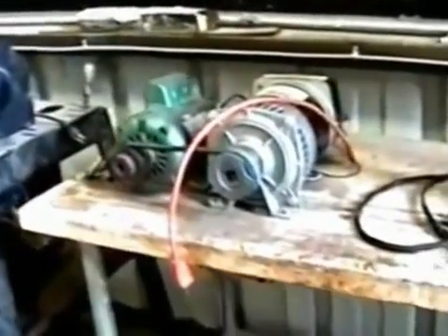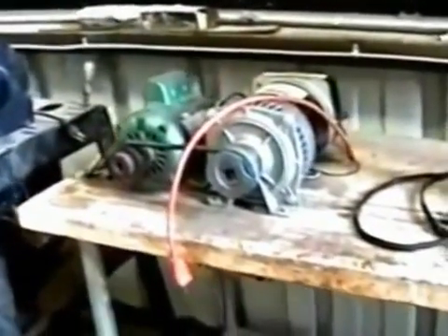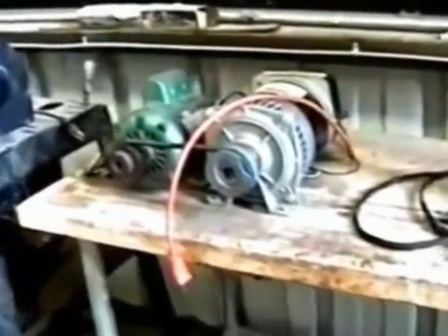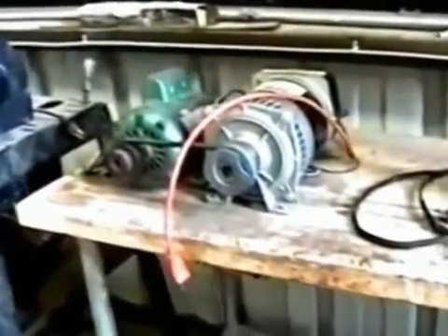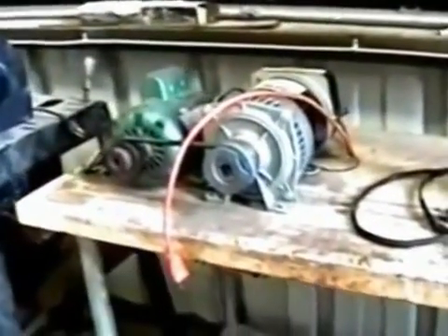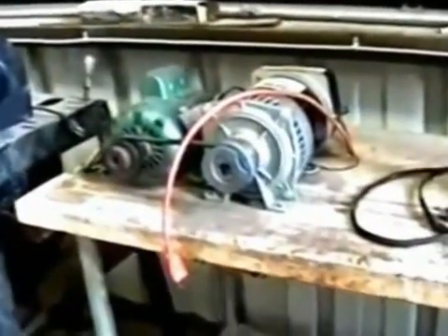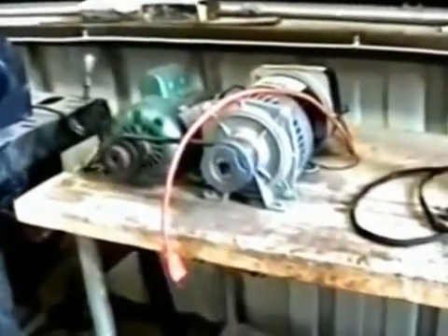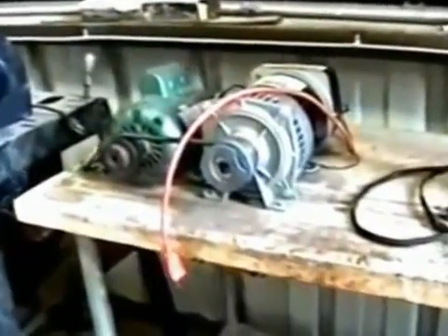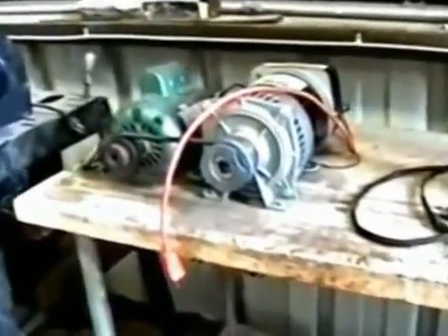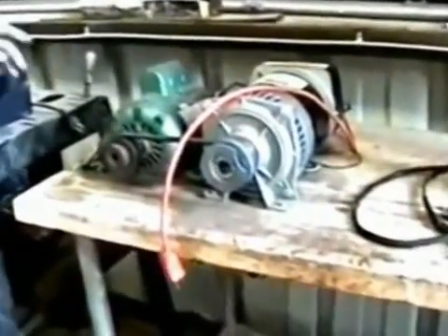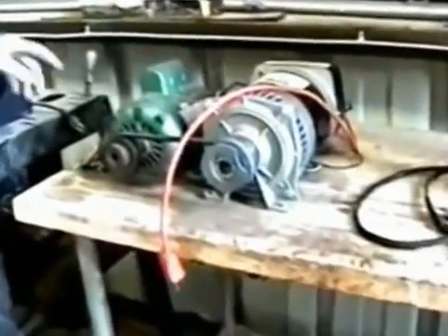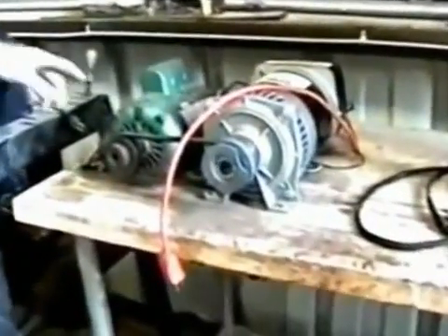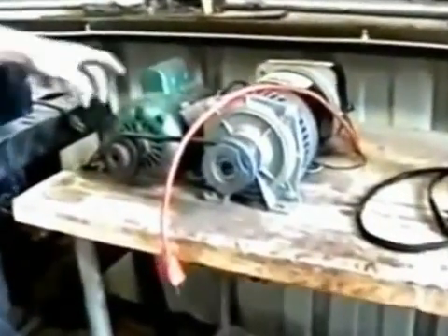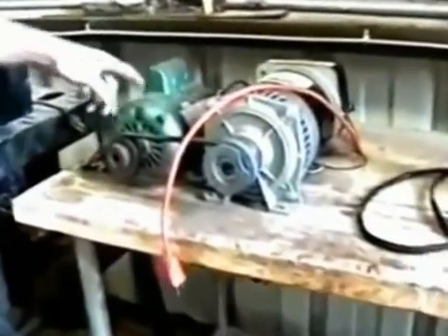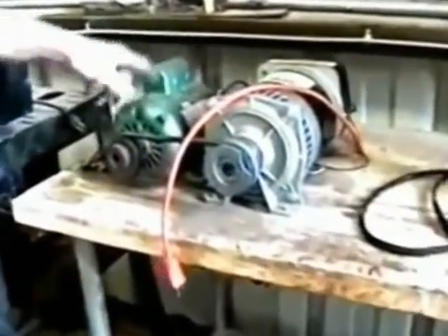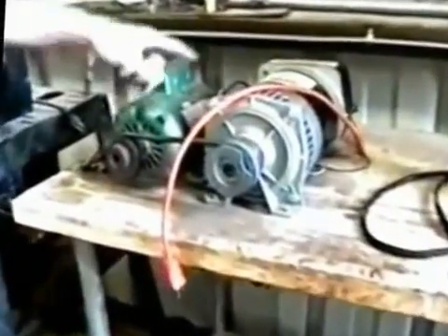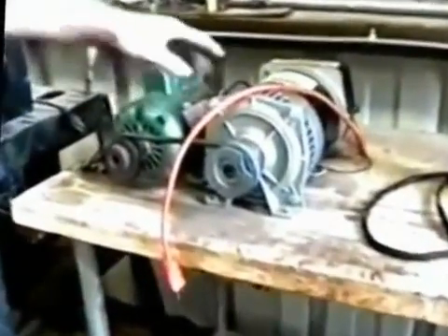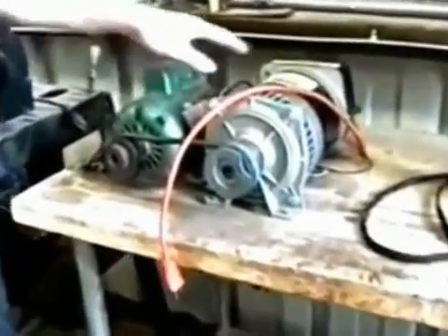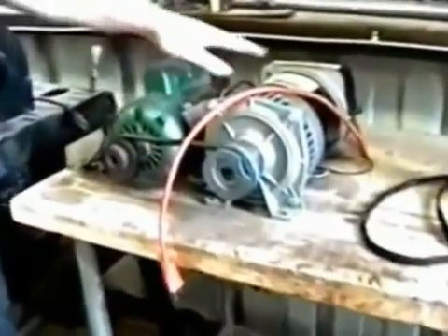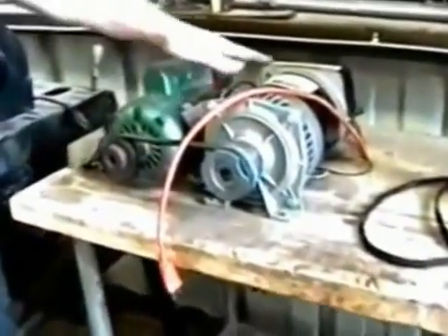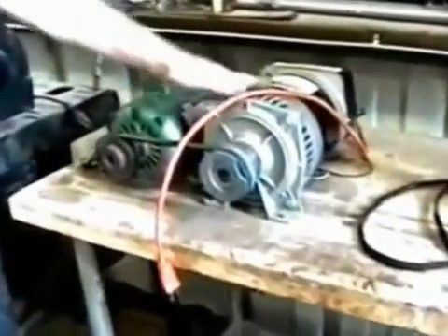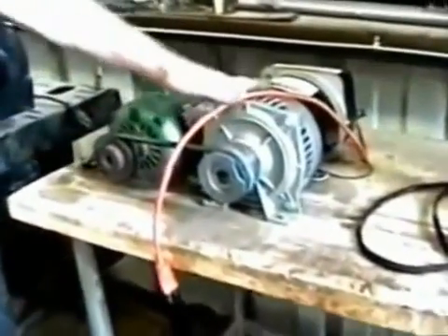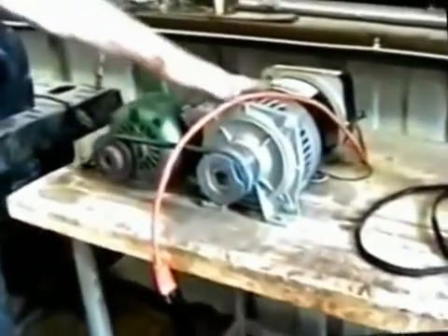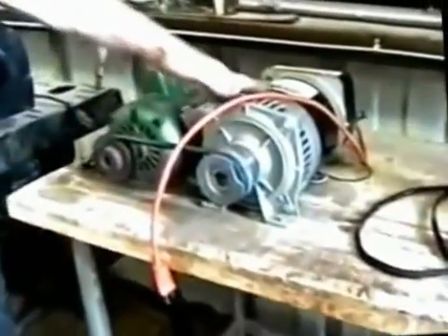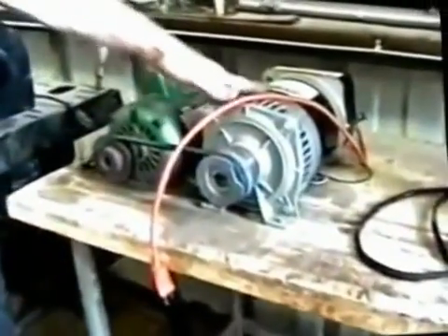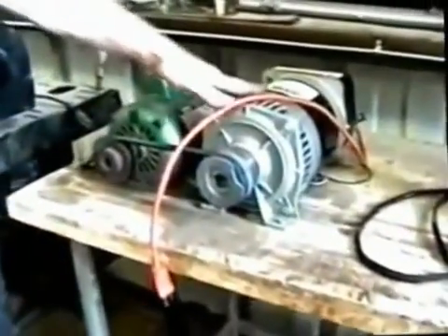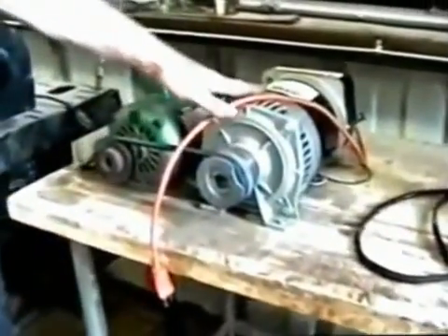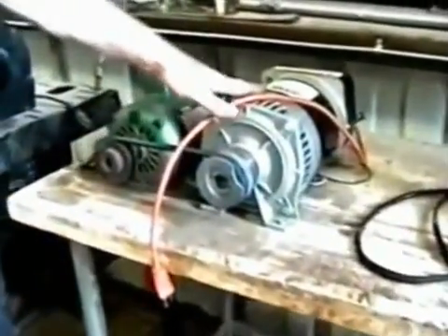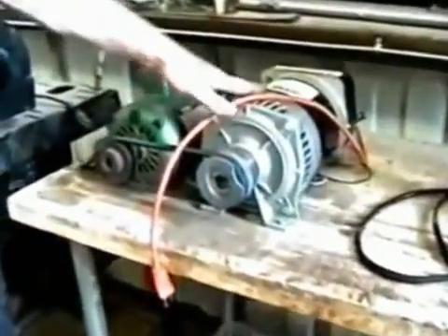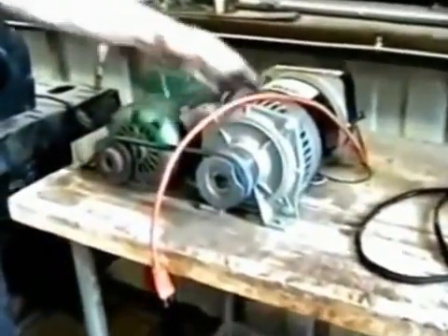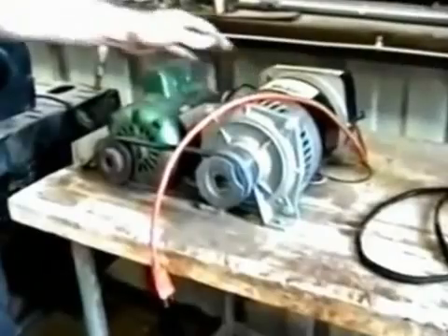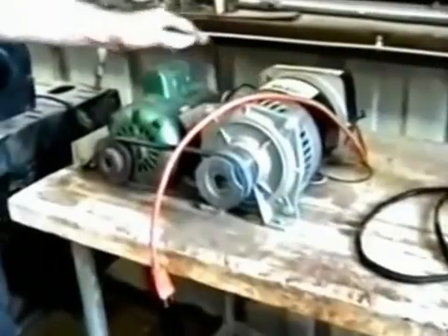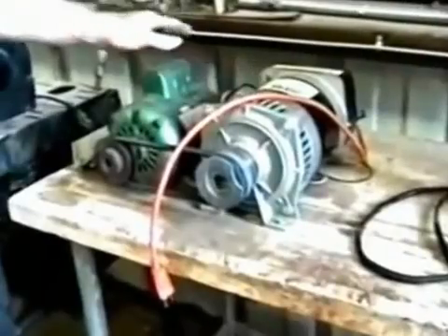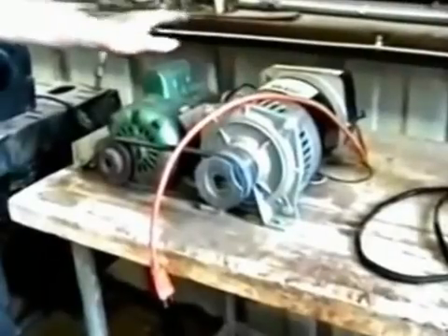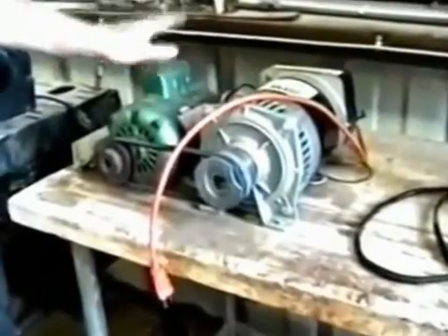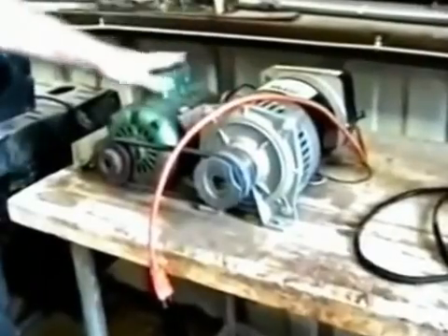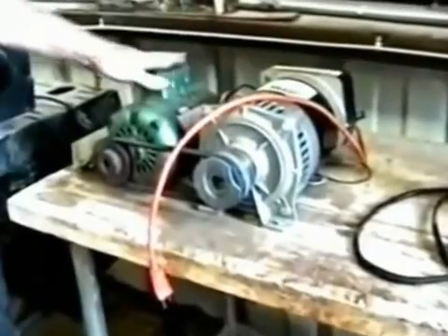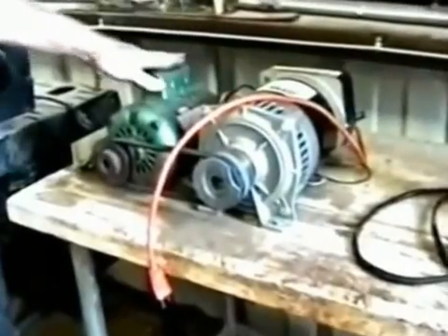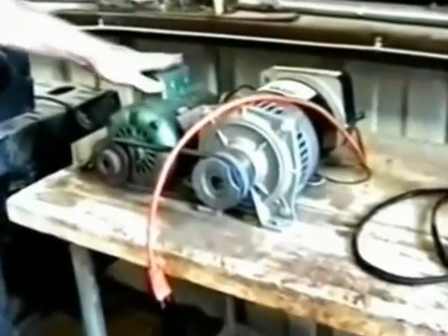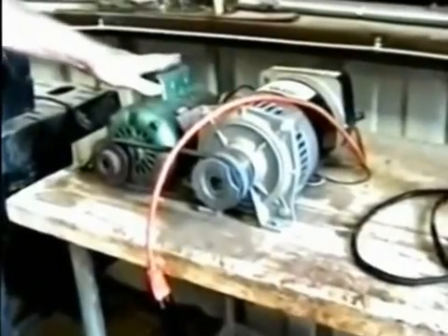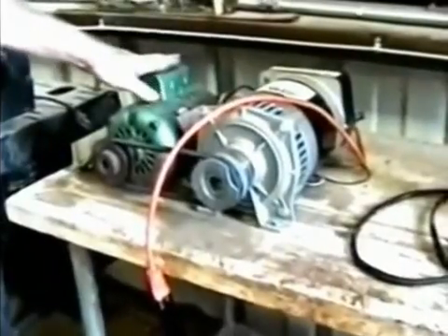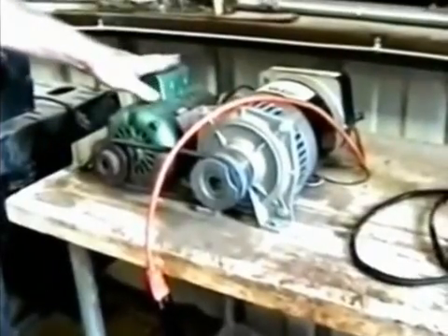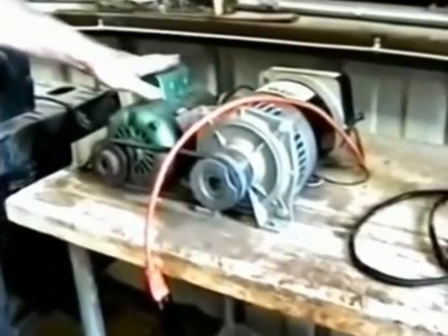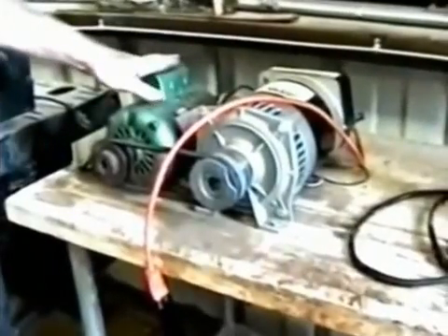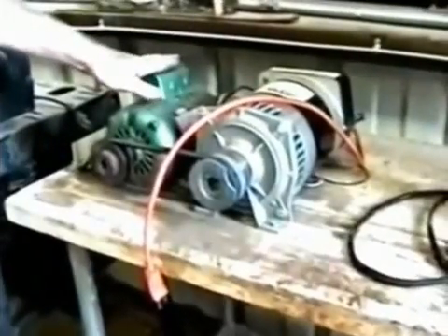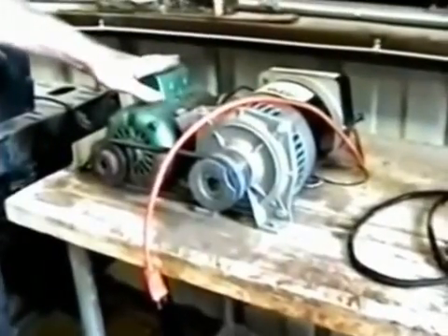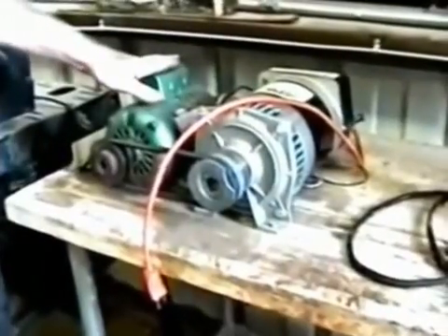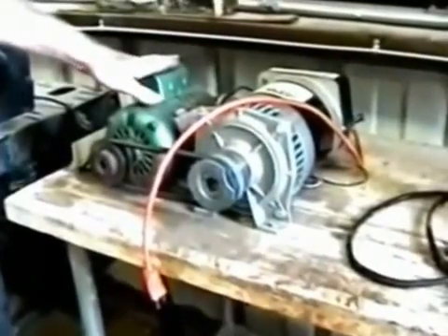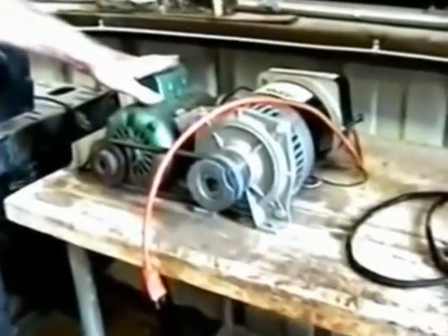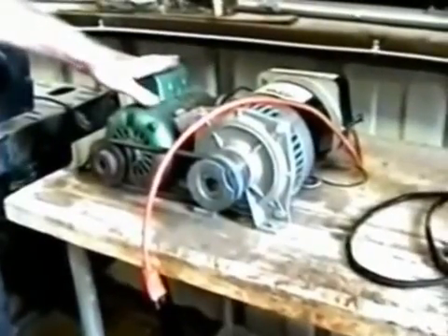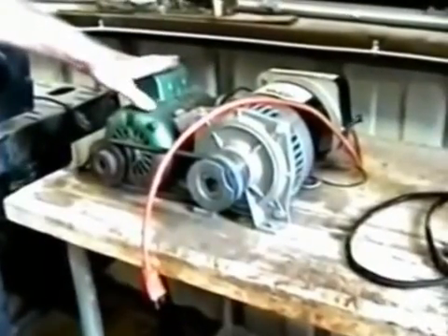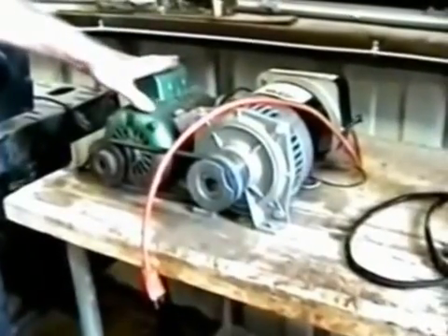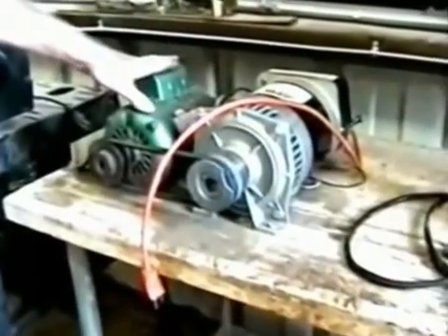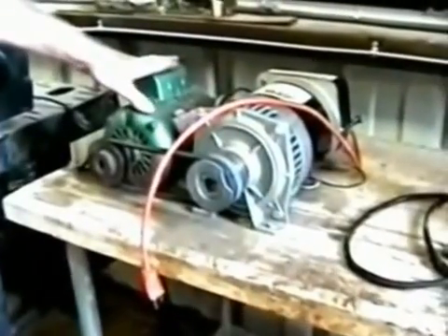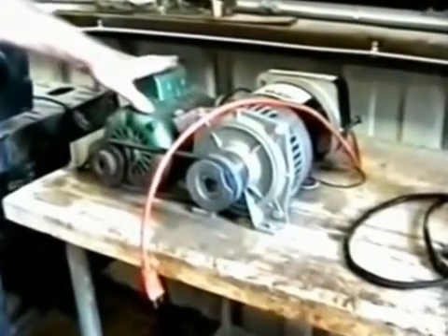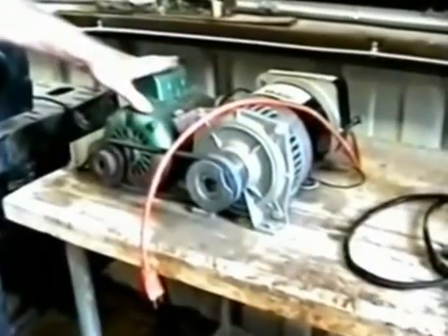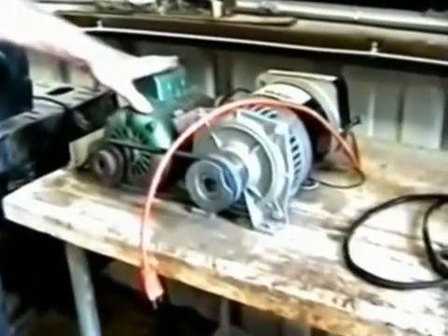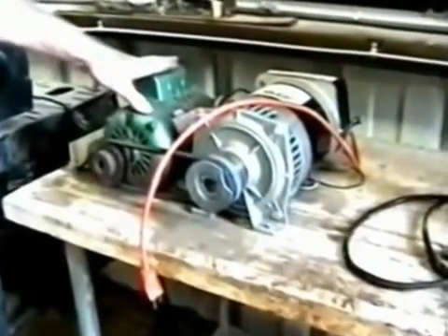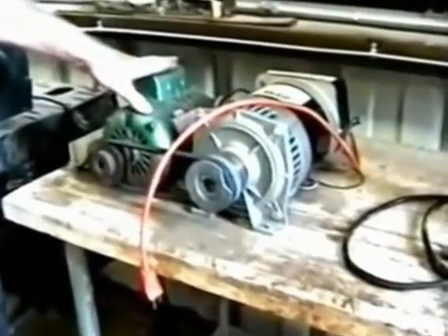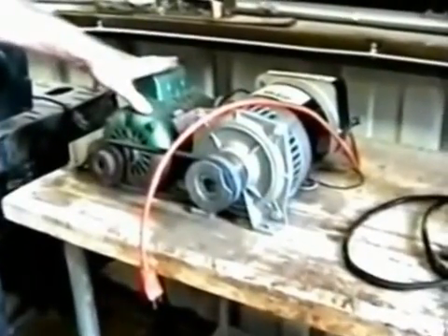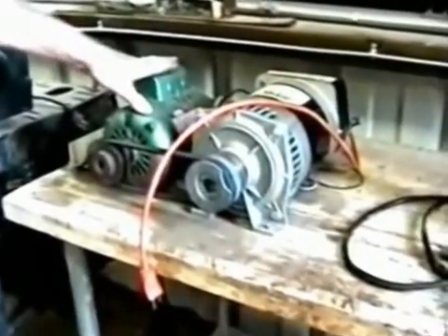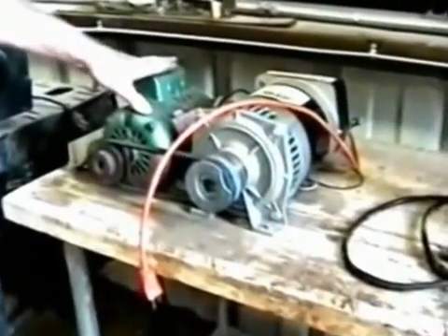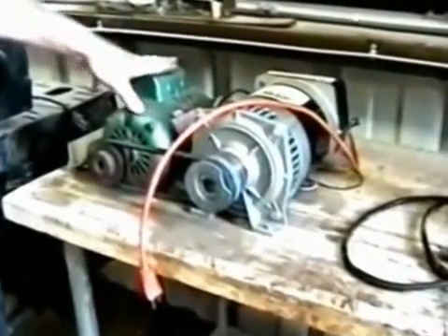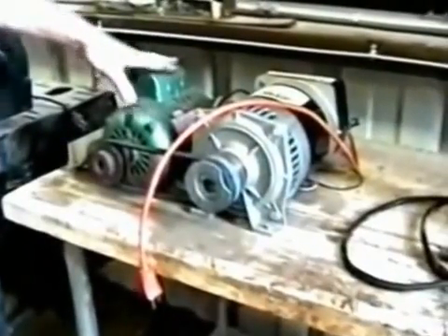What we have here is a motor generator unit — a 2,900 watt generator and a three-quarter horse induction motor.